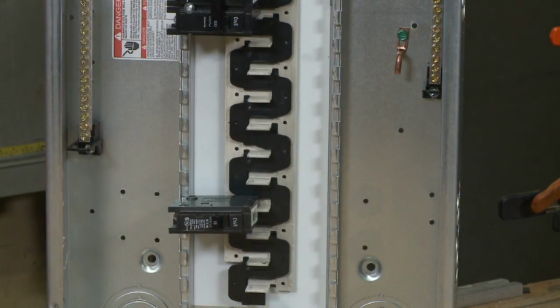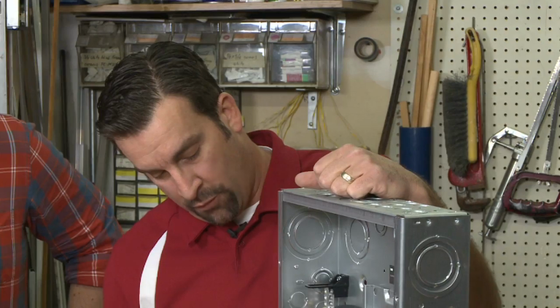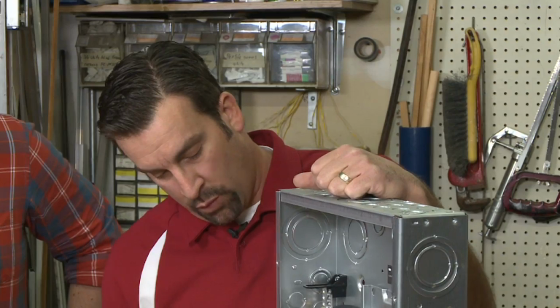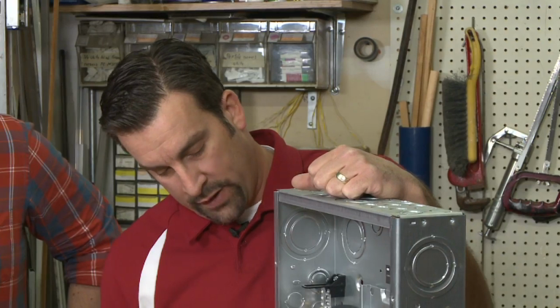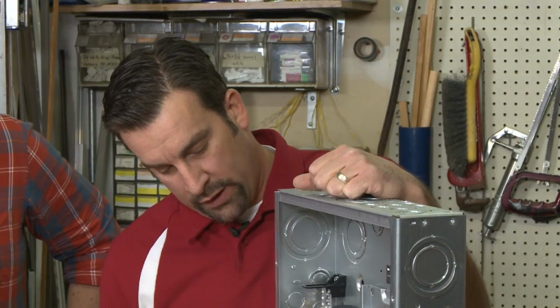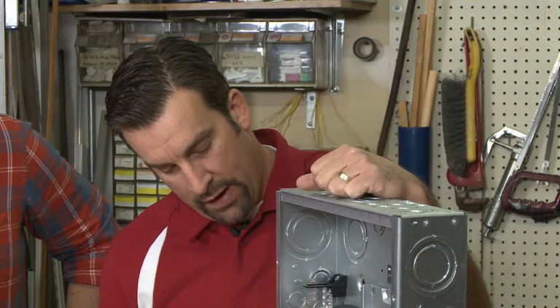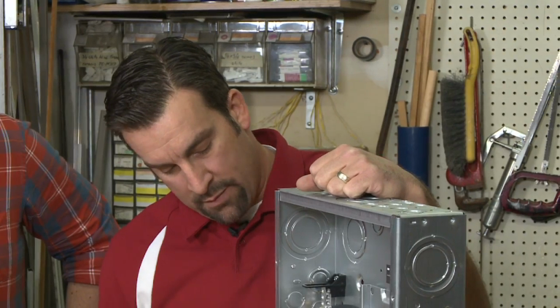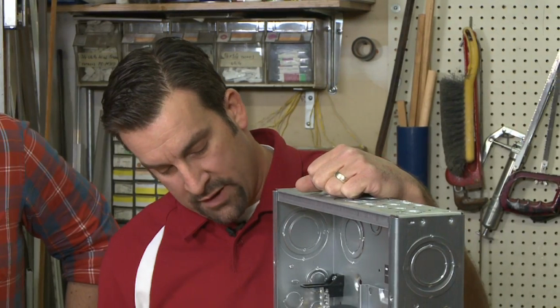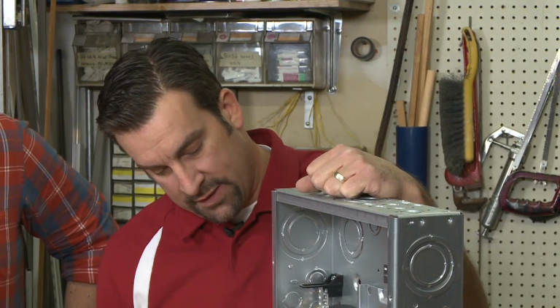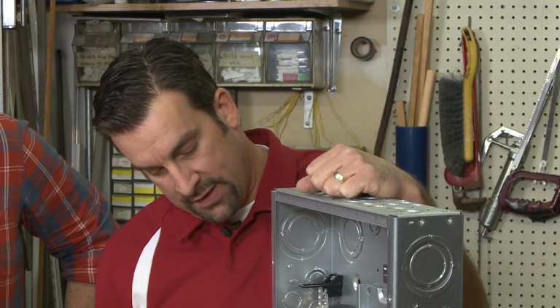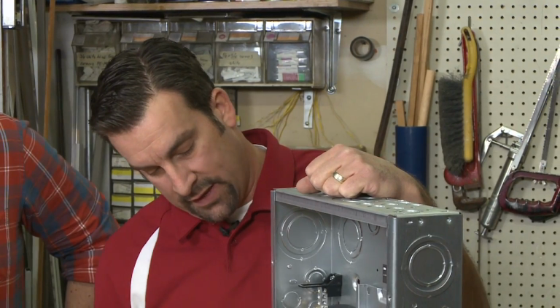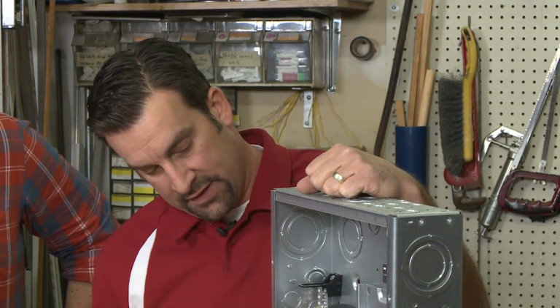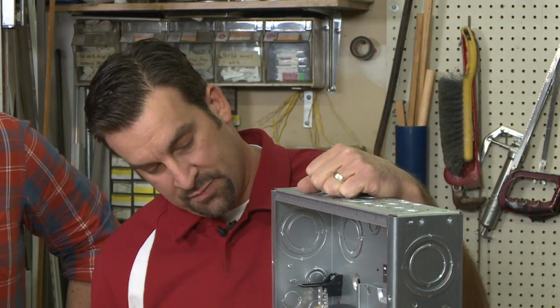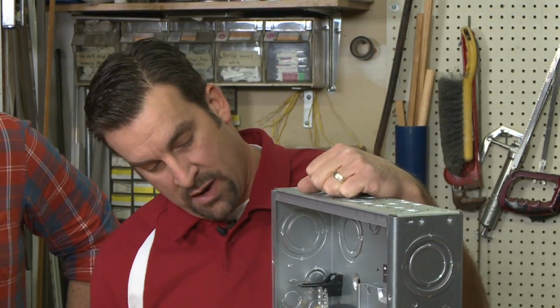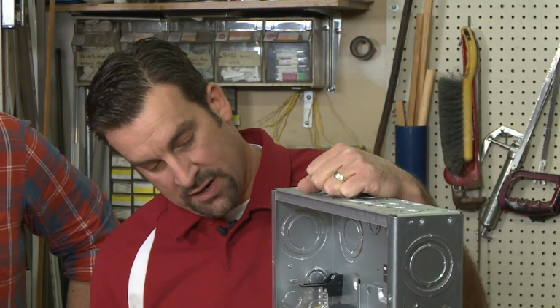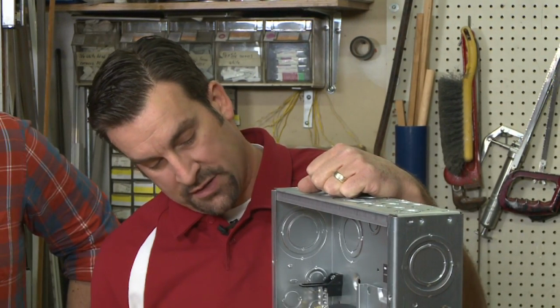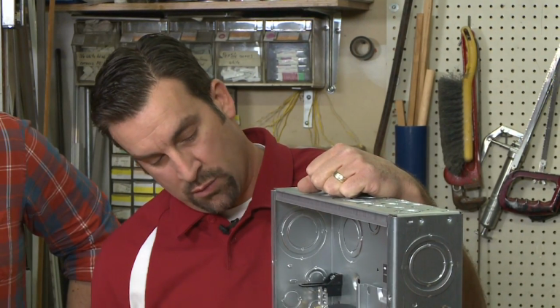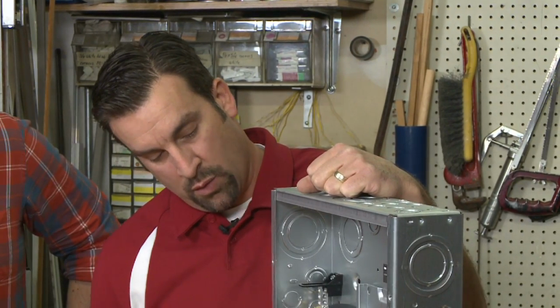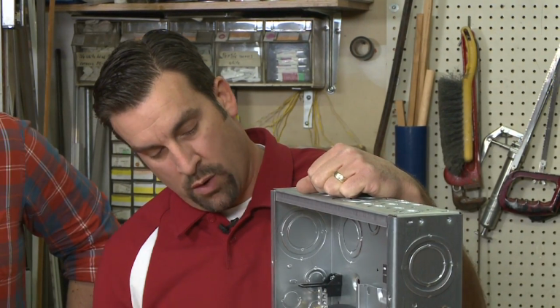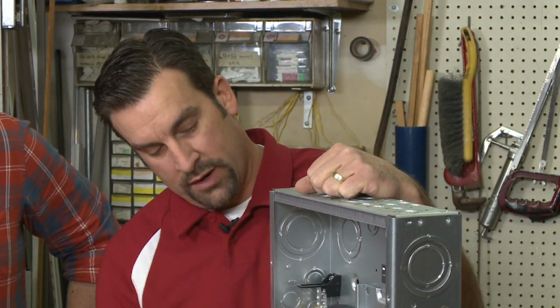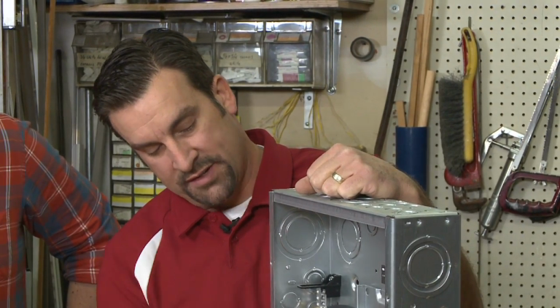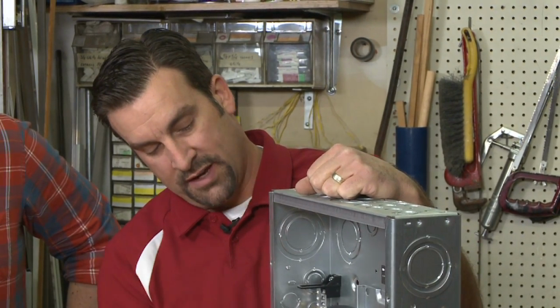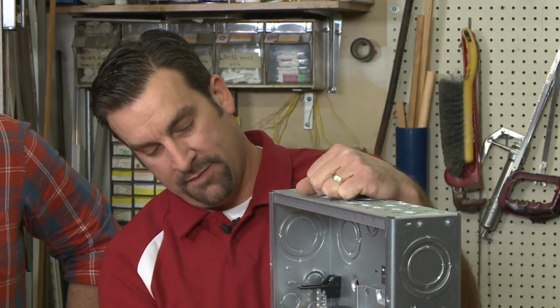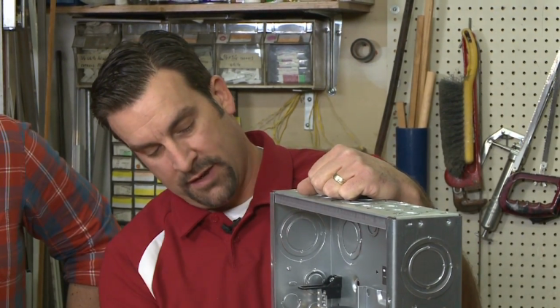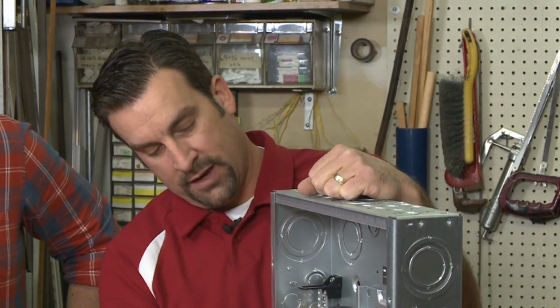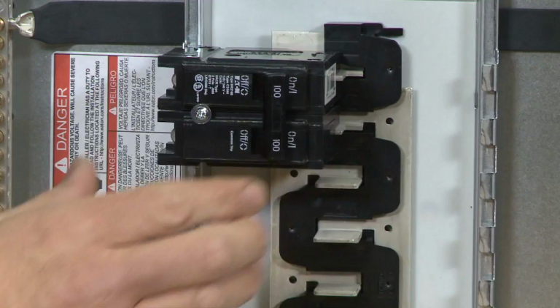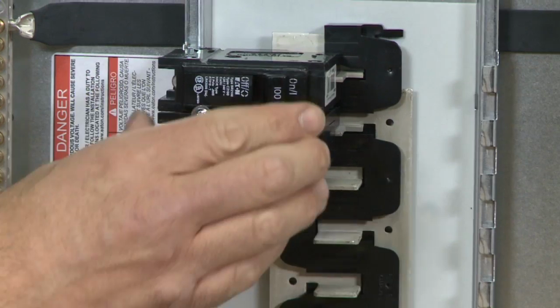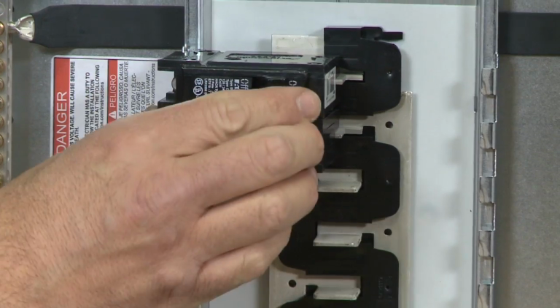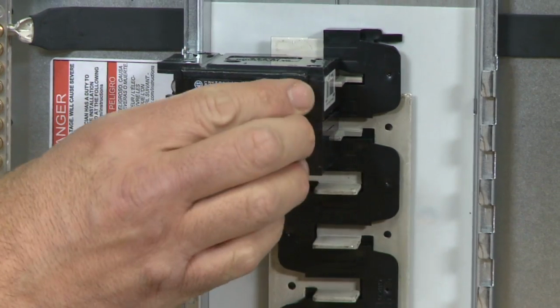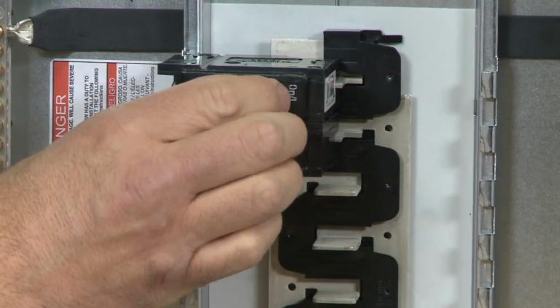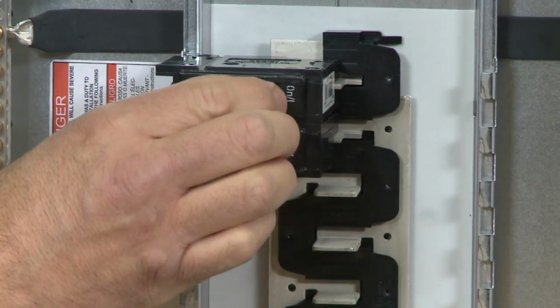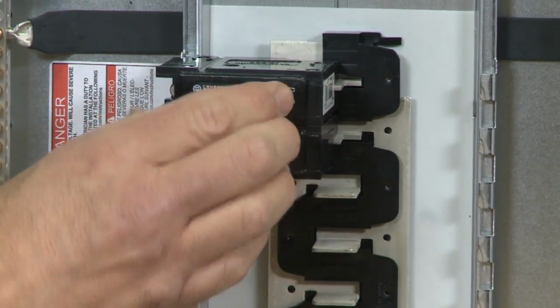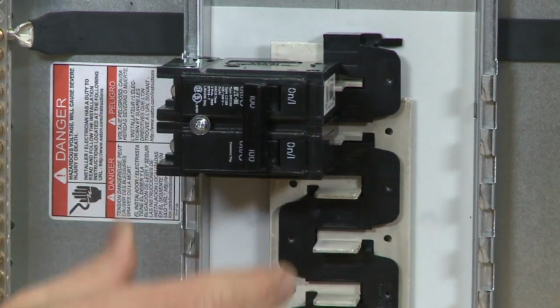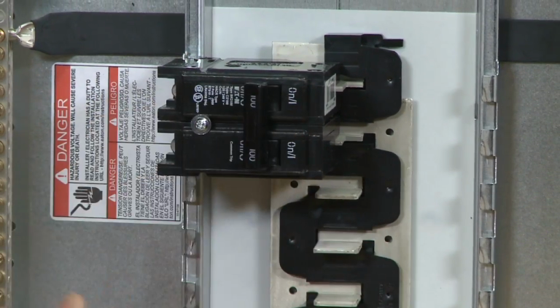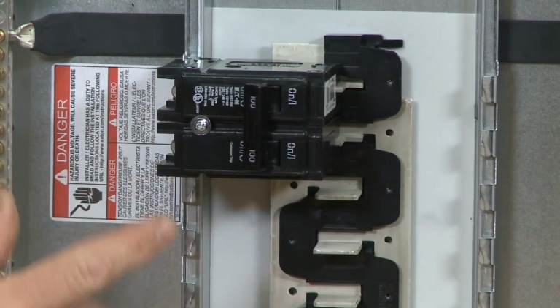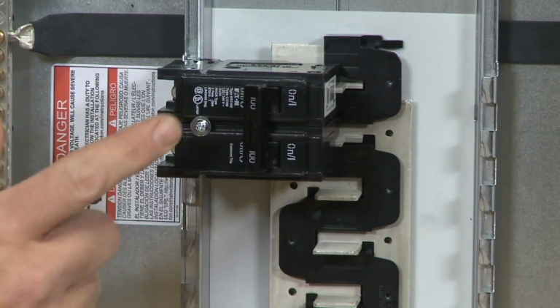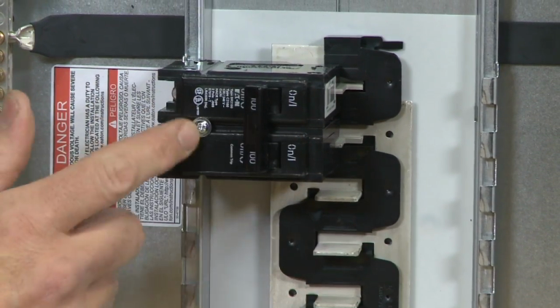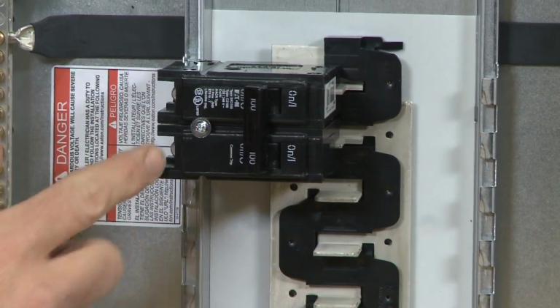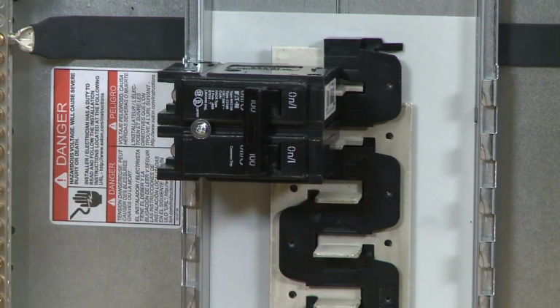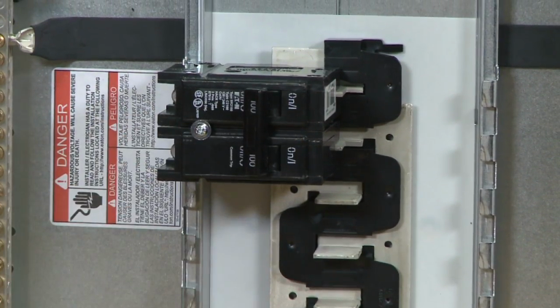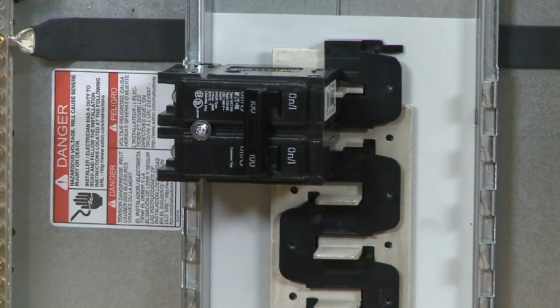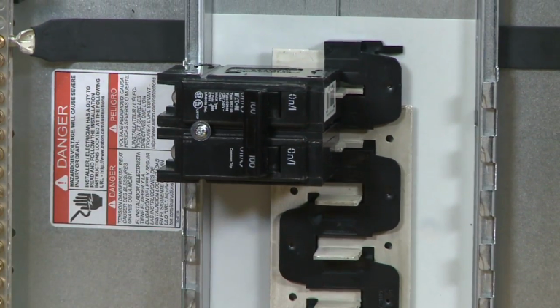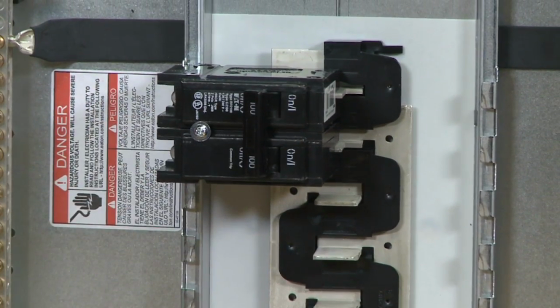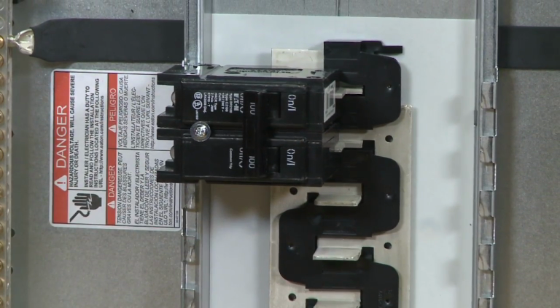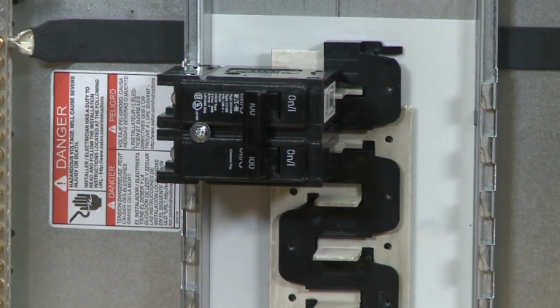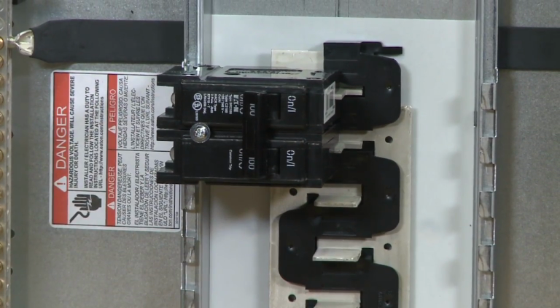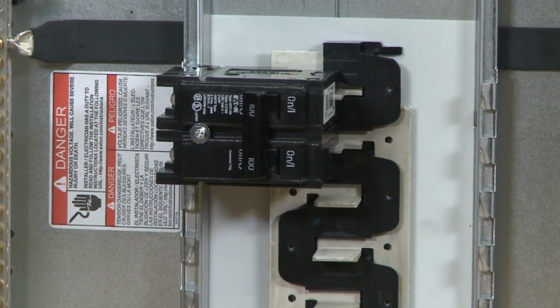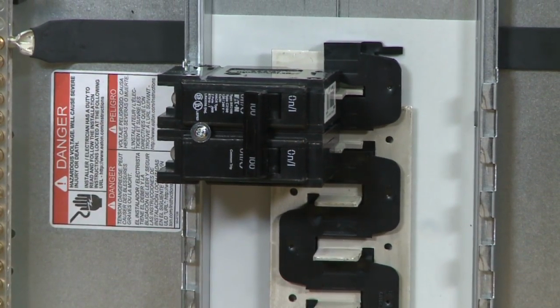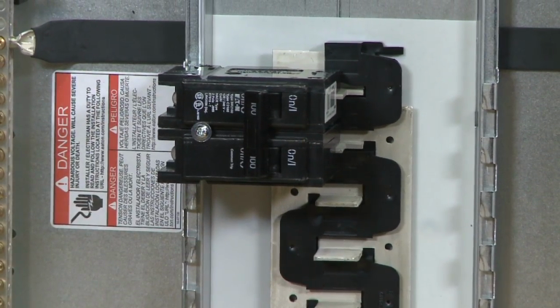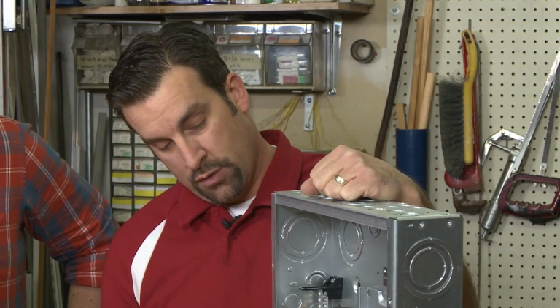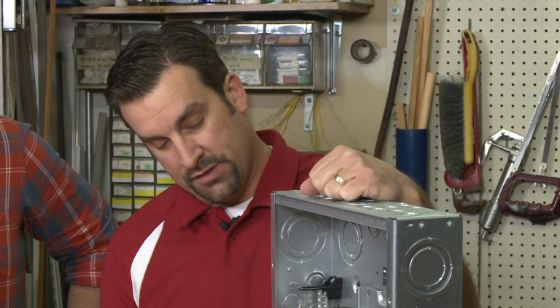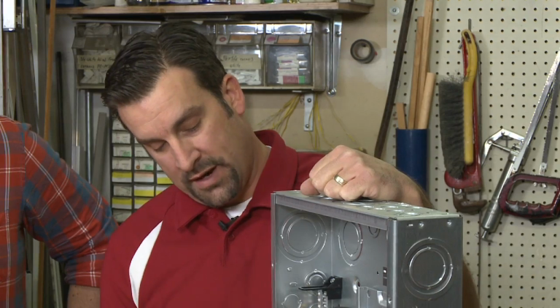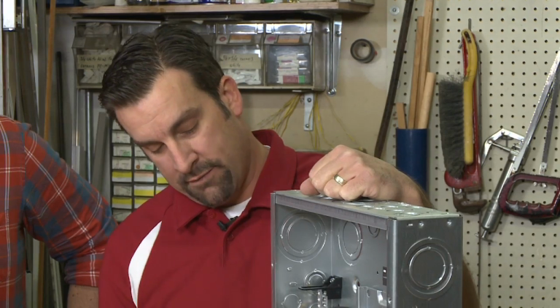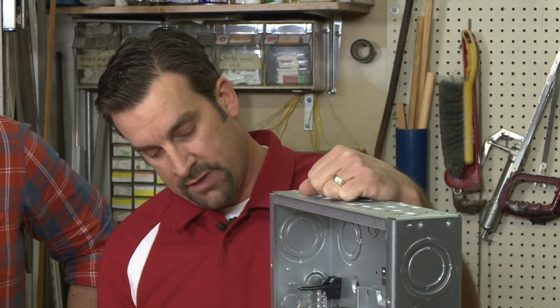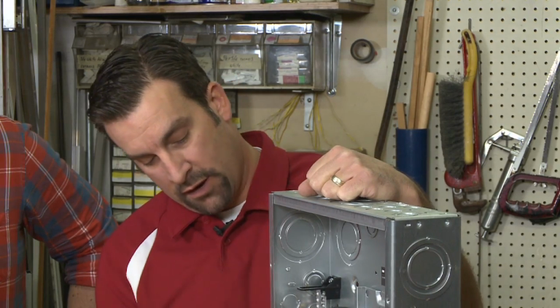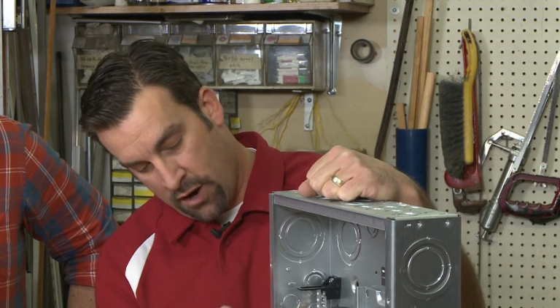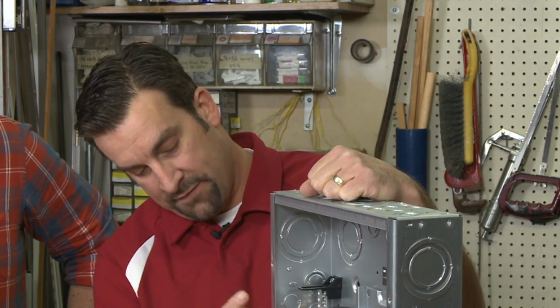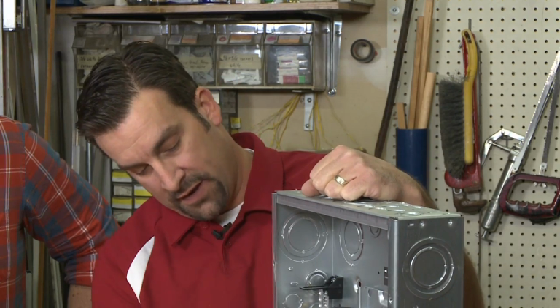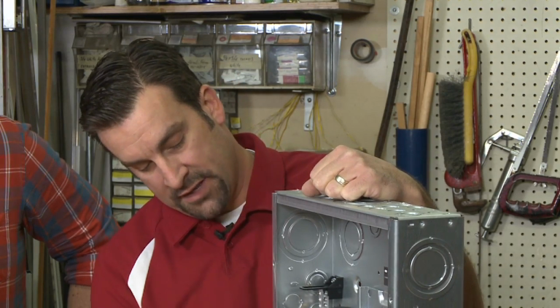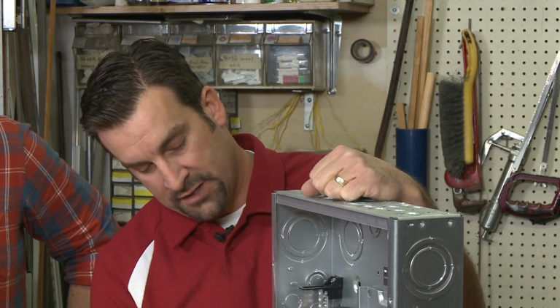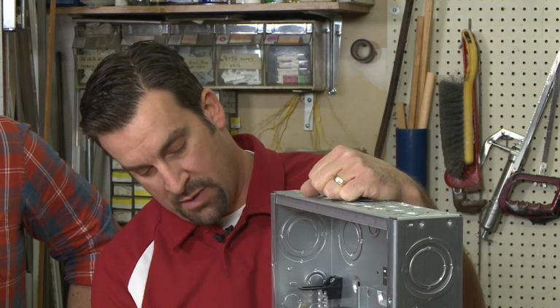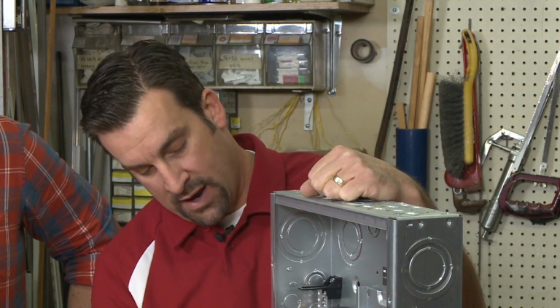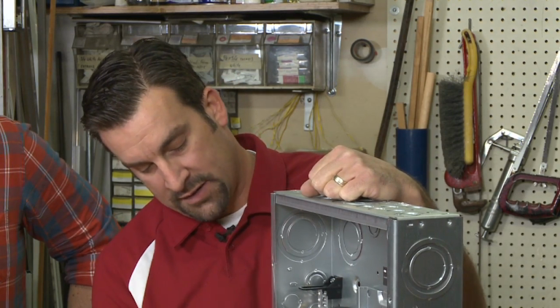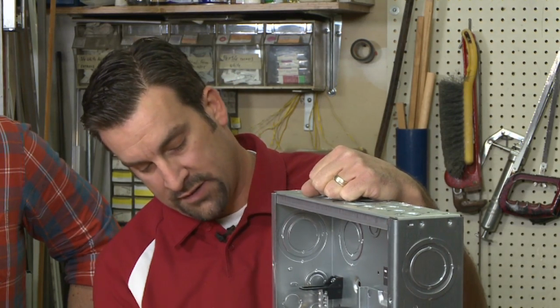Before we grab anything in this box, we want to safely turn off the power. That breaker turns everything off in this box.